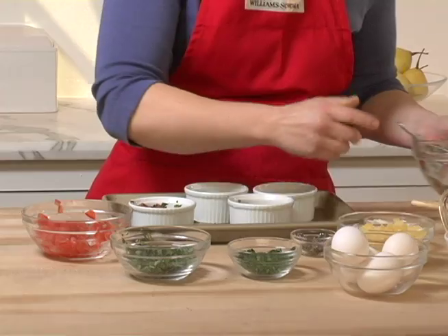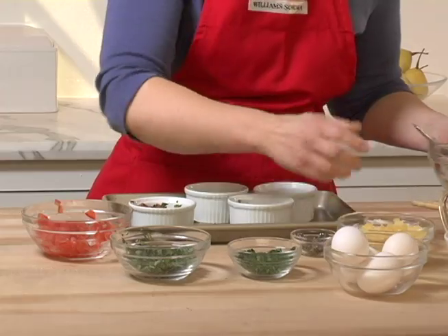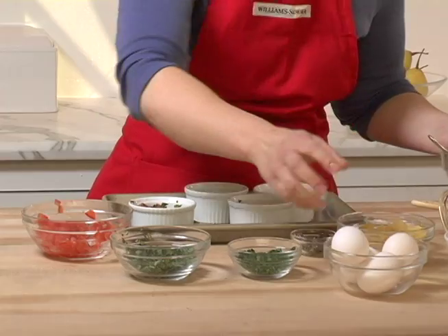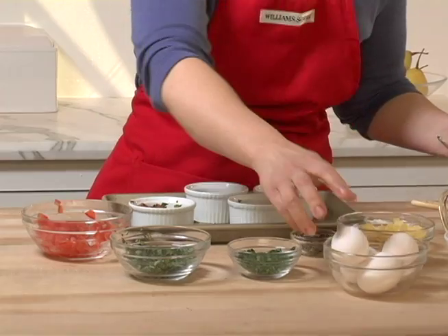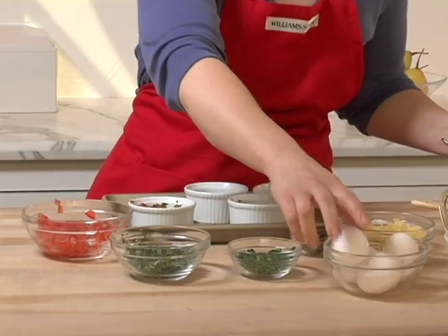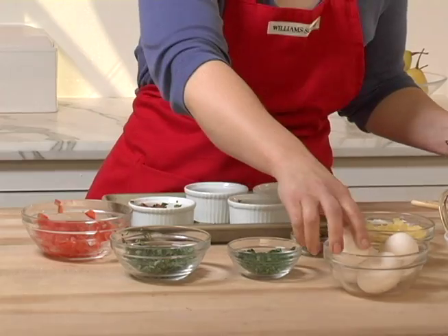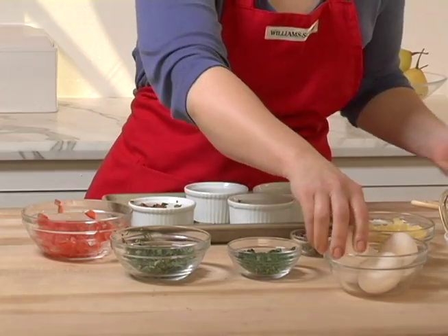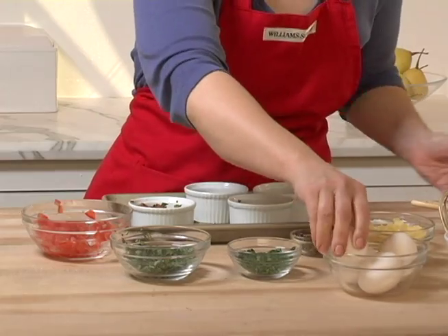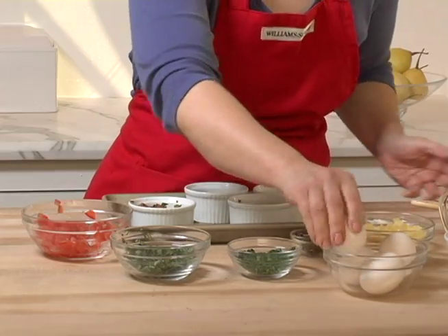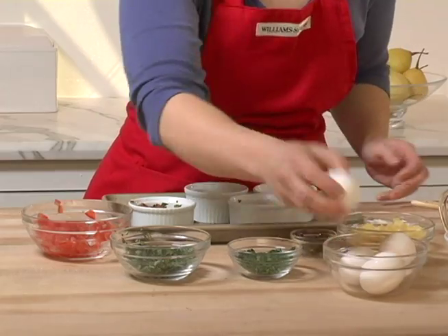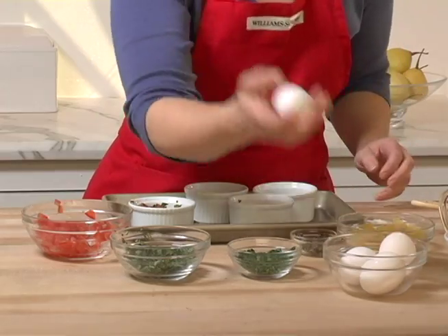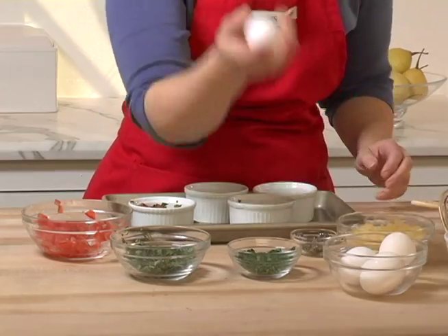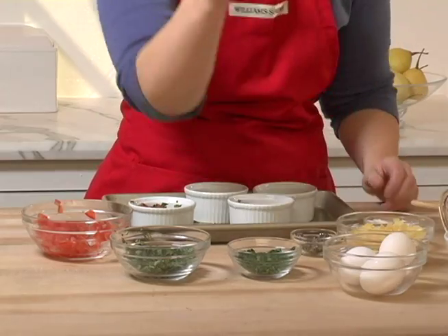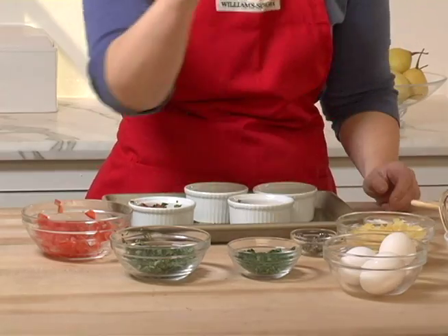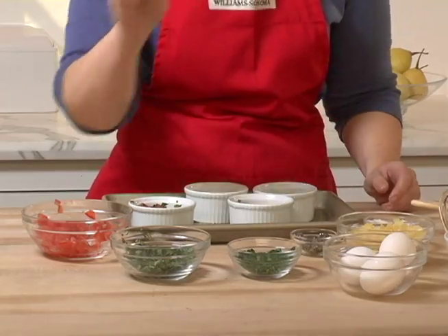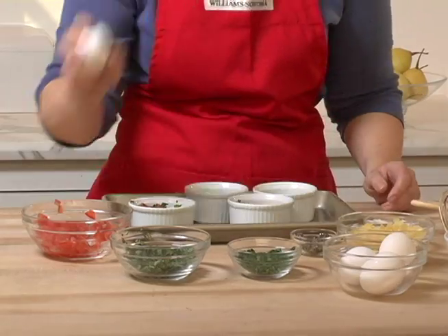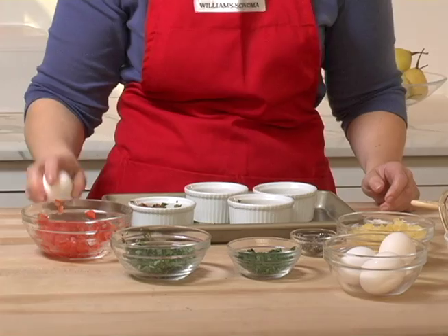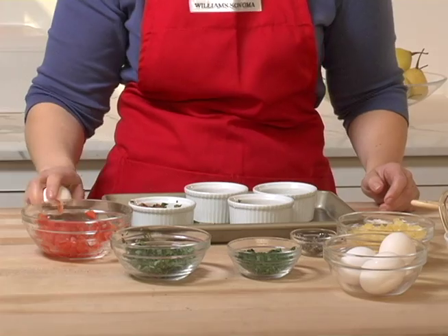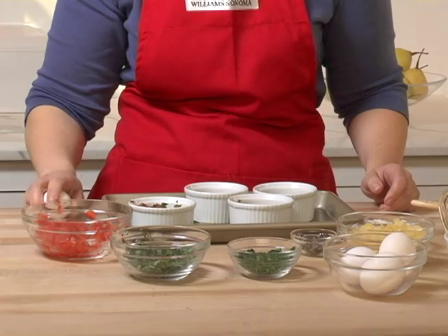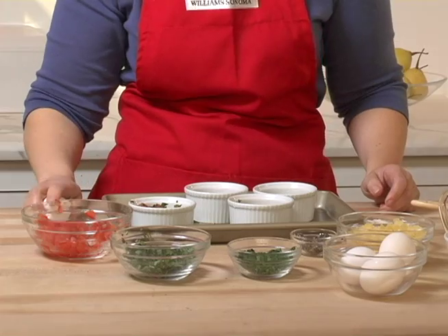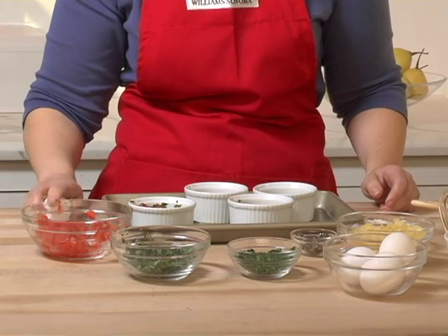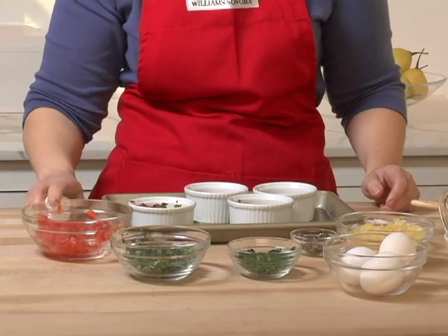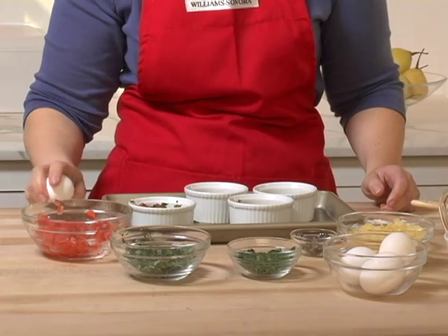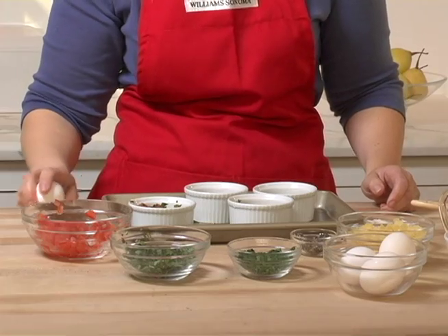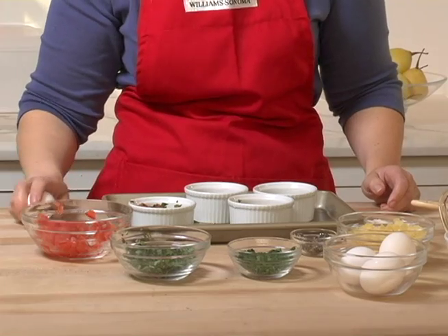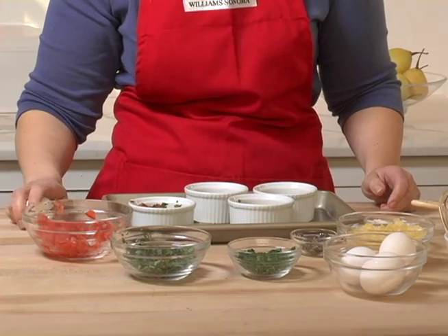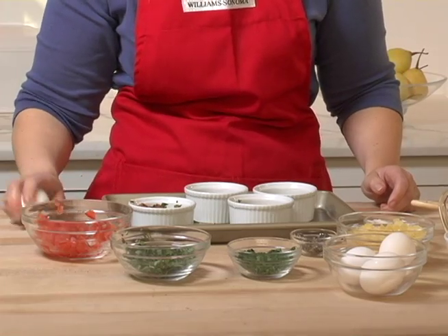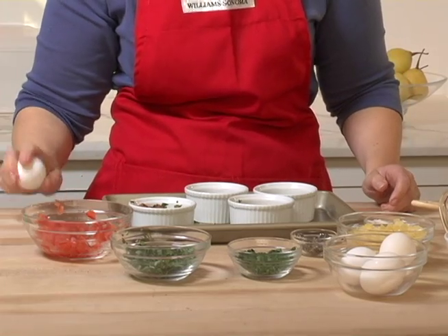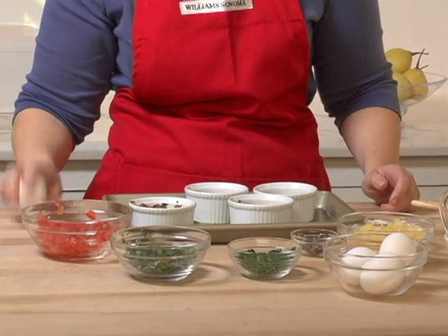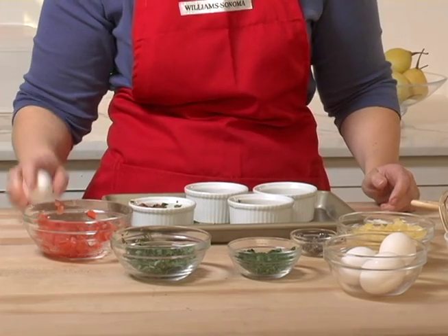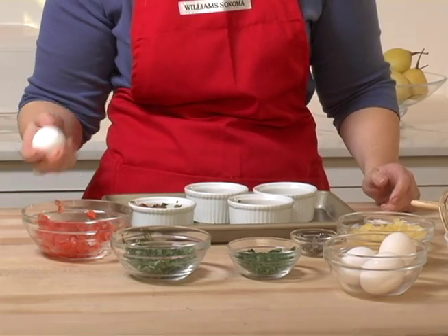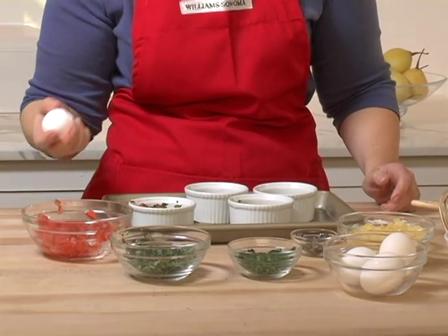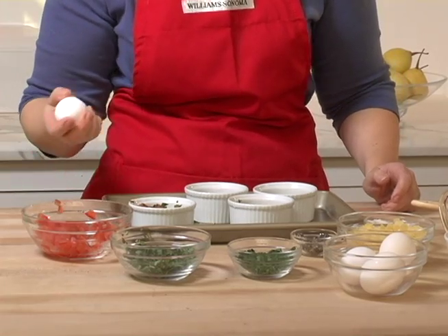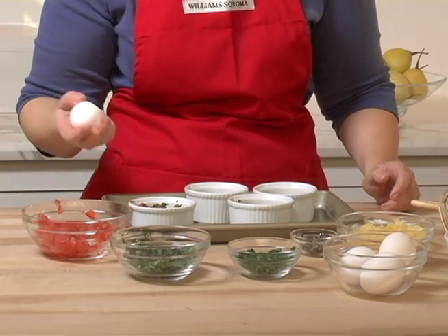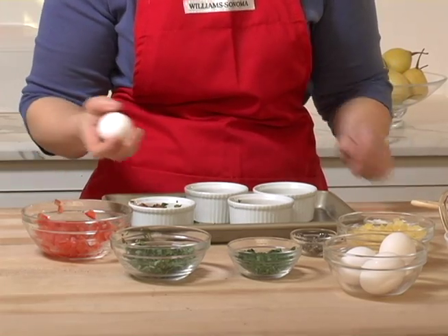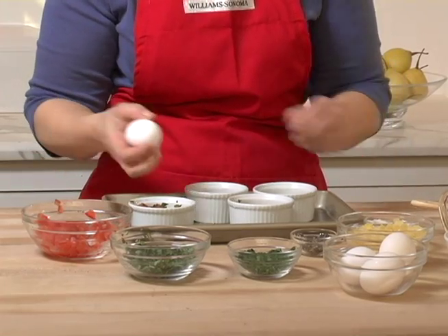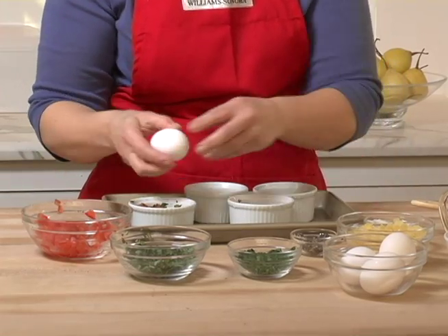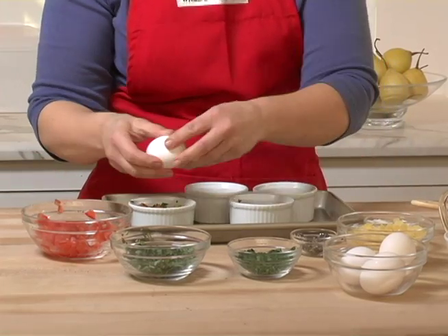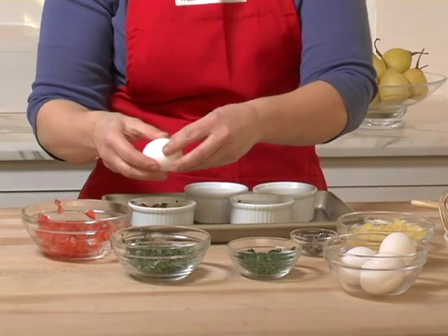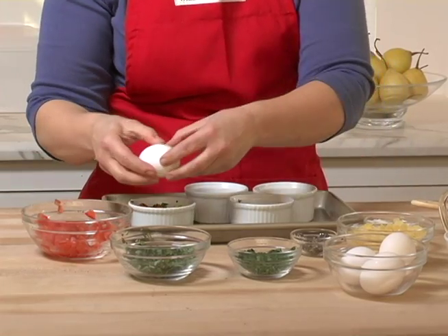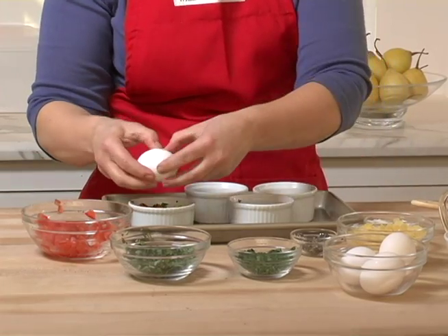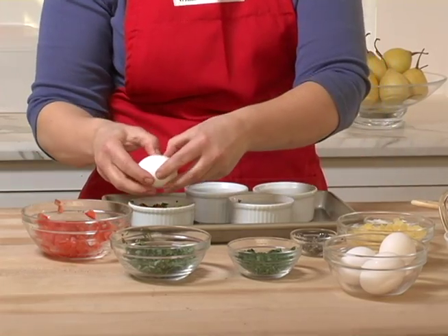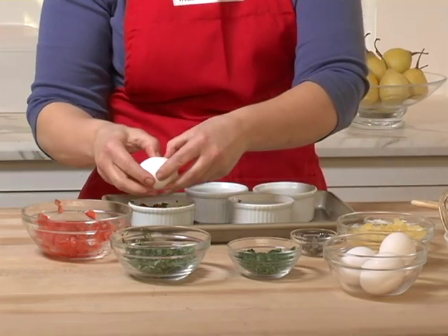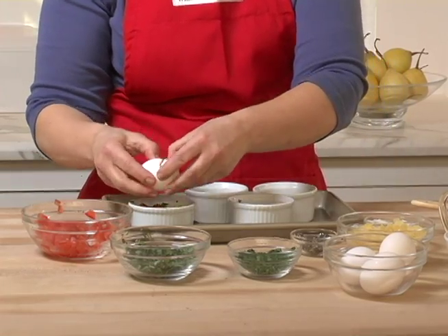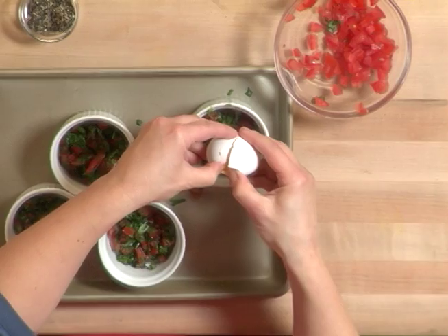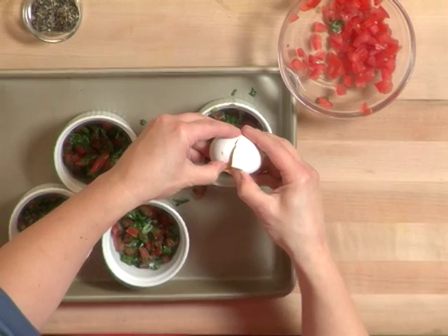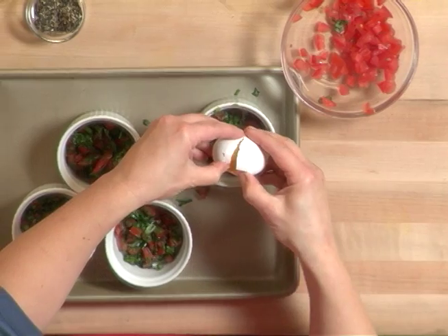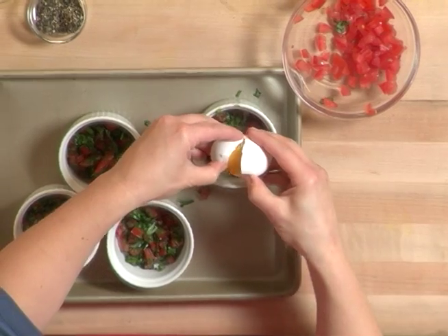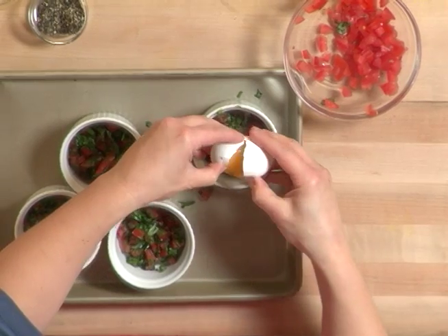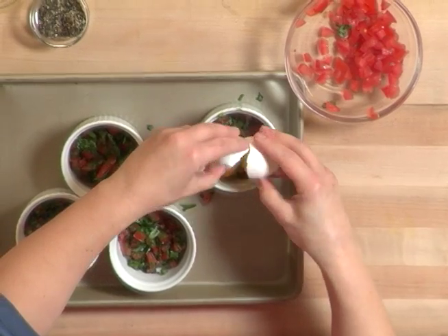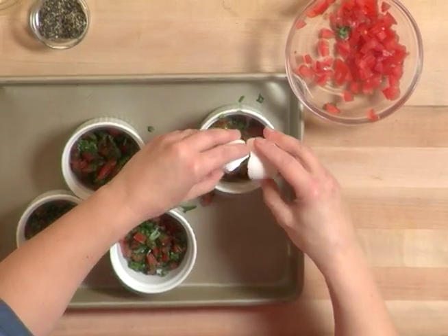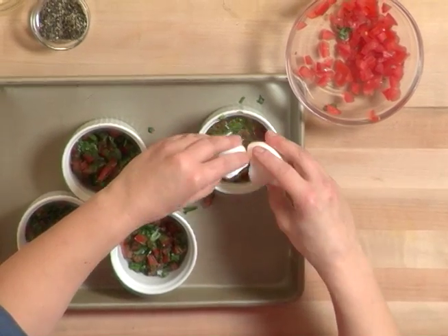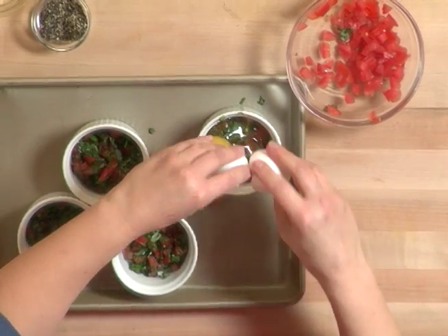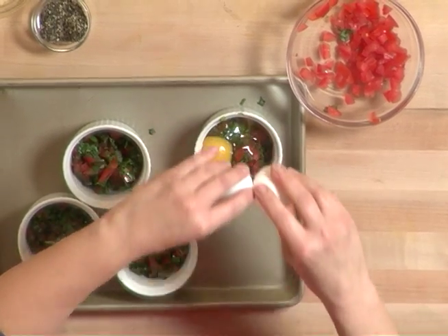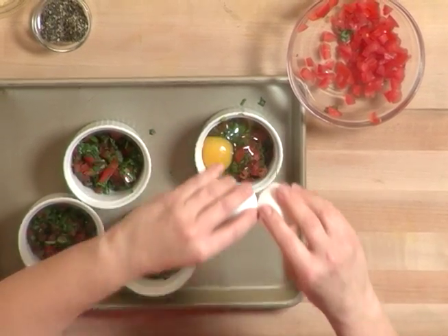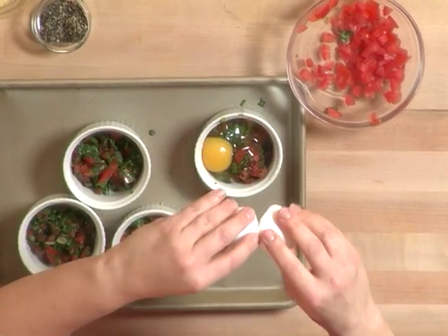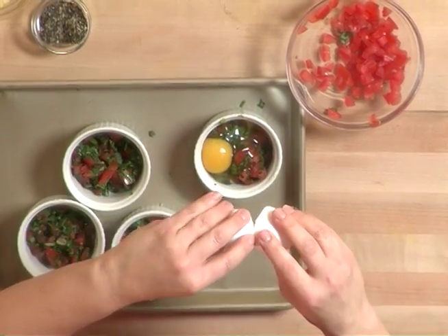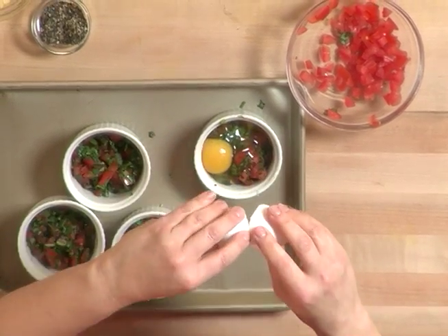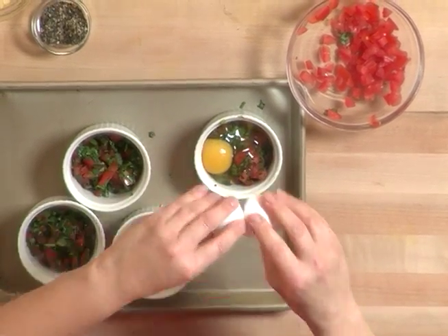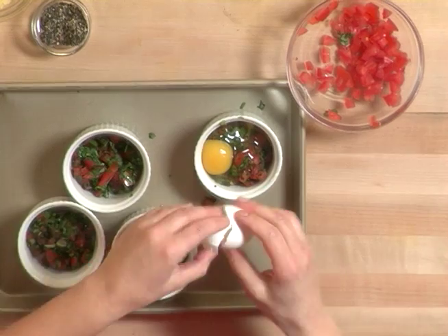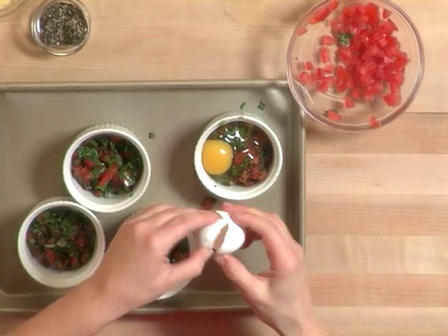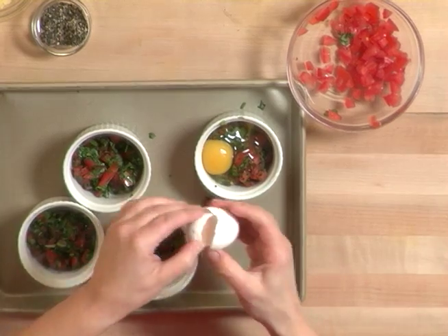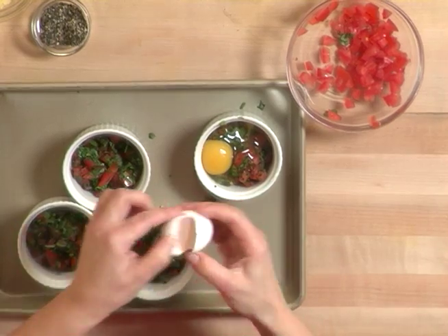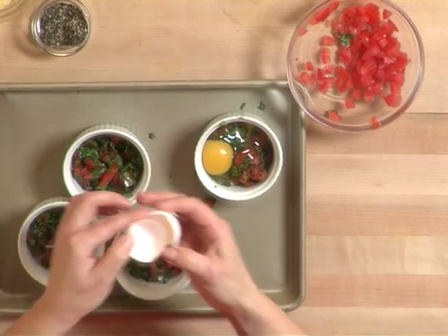Now we're going to take an egg and crack it on the flat surface of a cutting board, break it open, and spread it right on top.